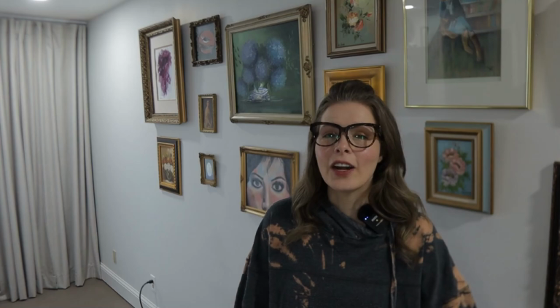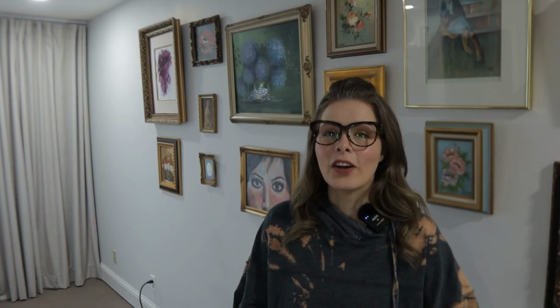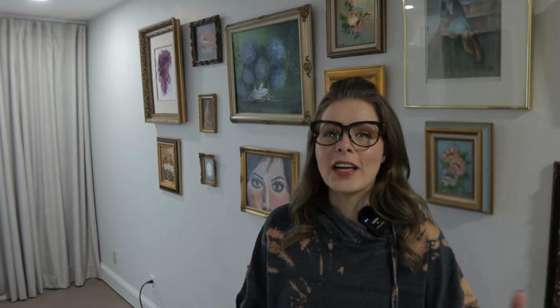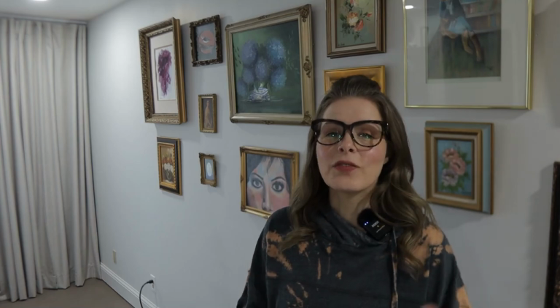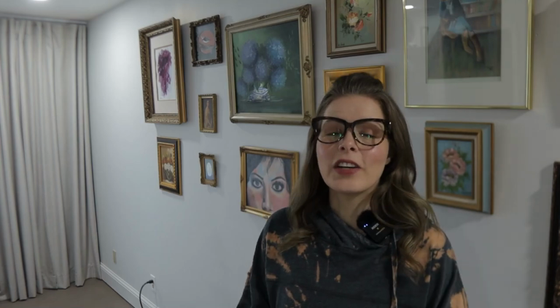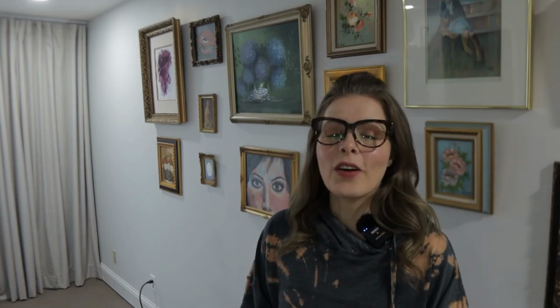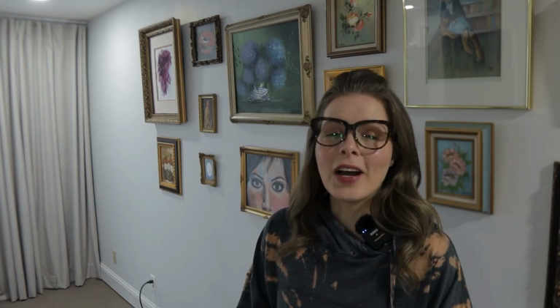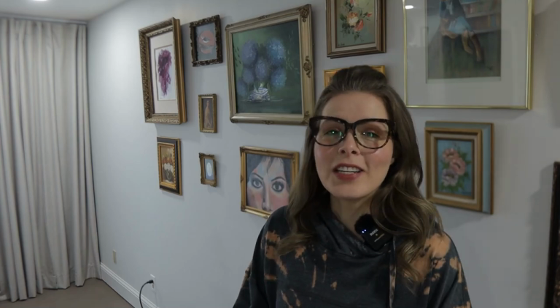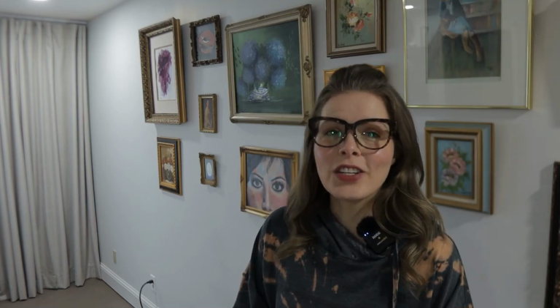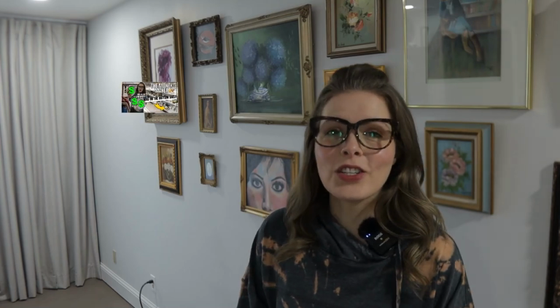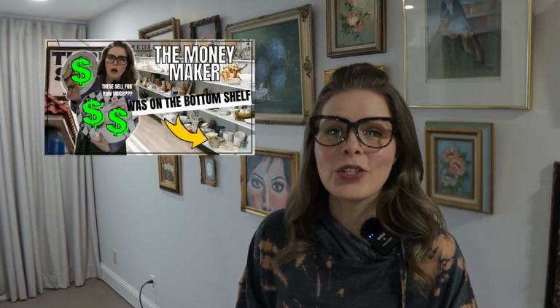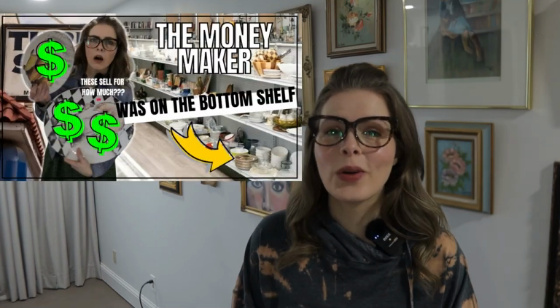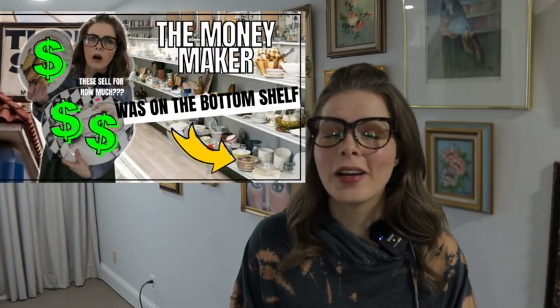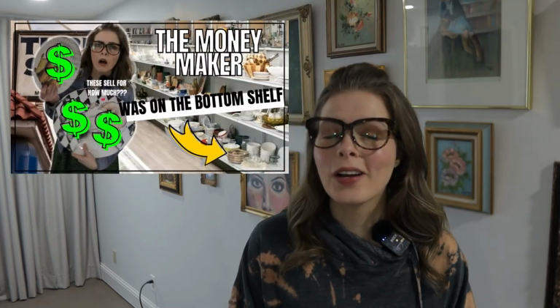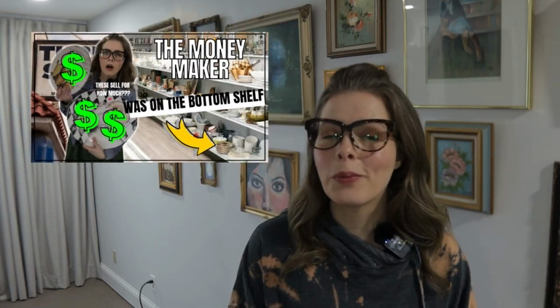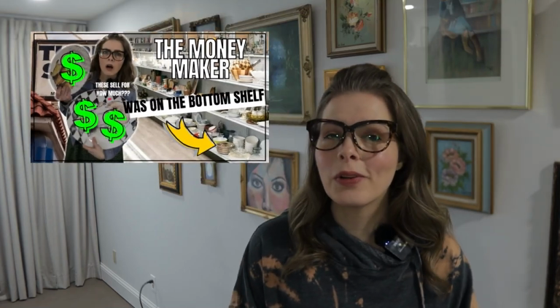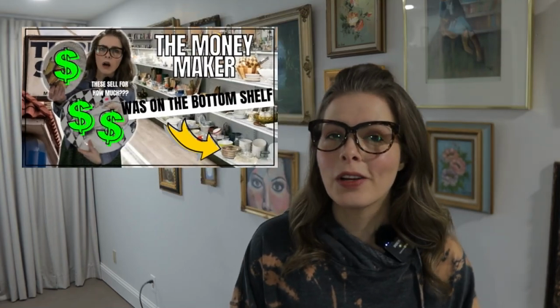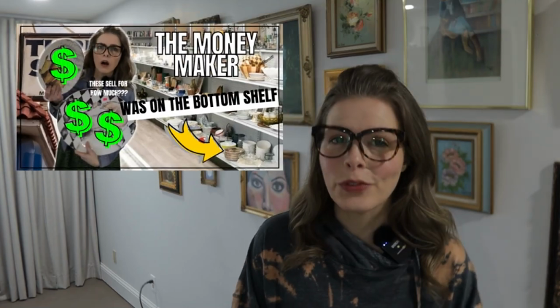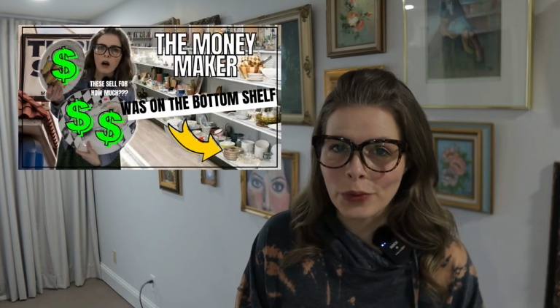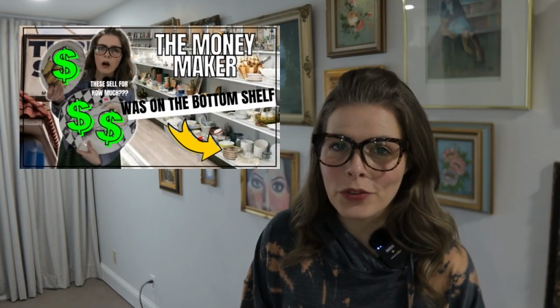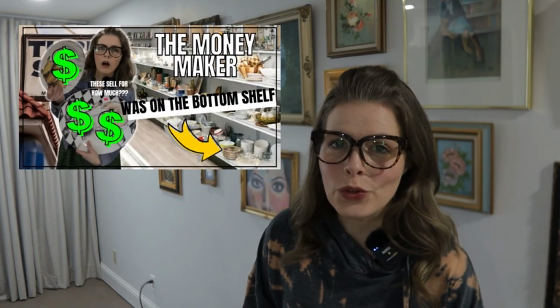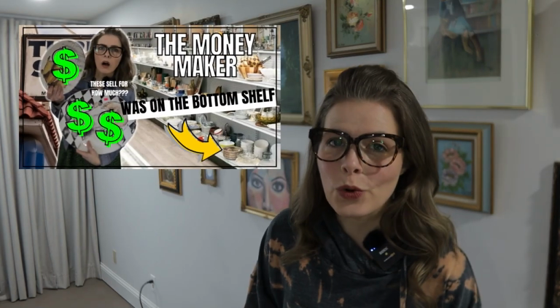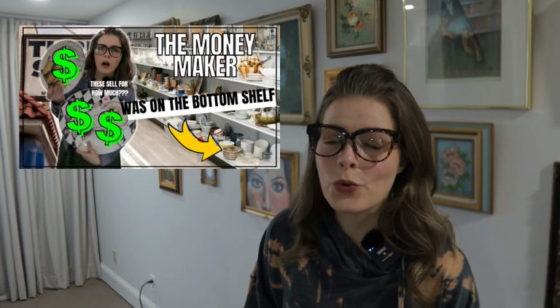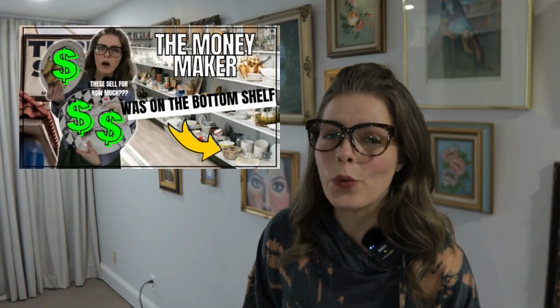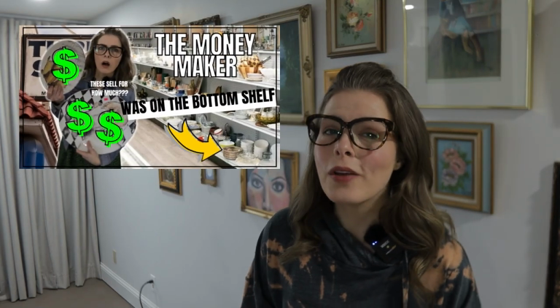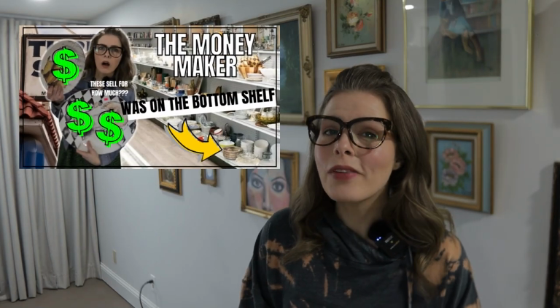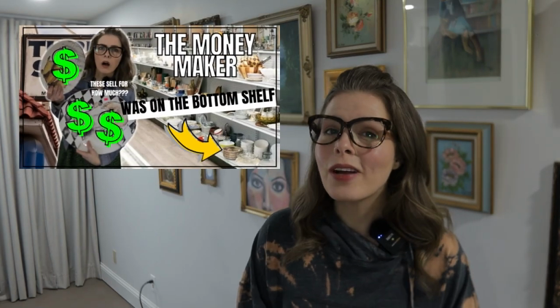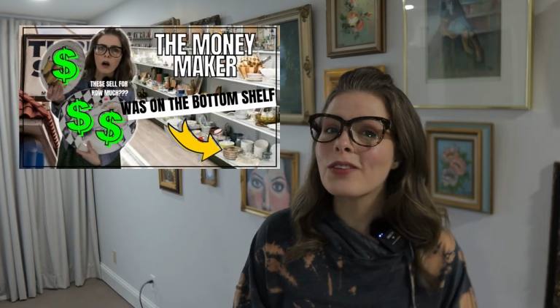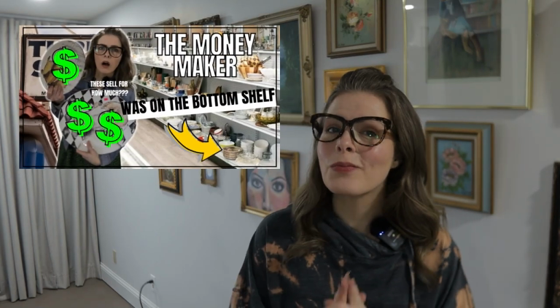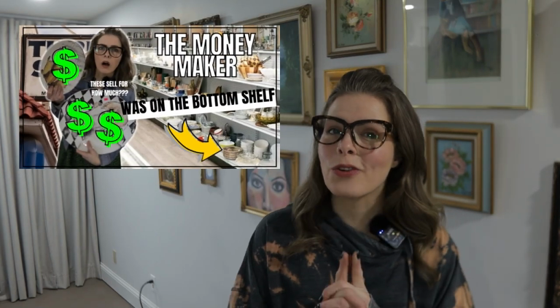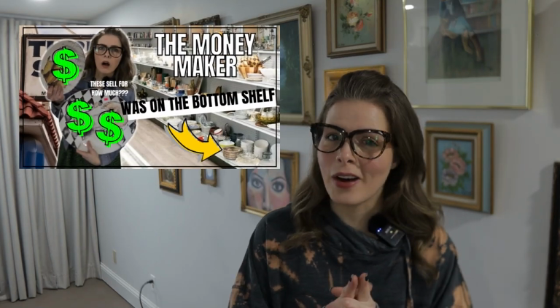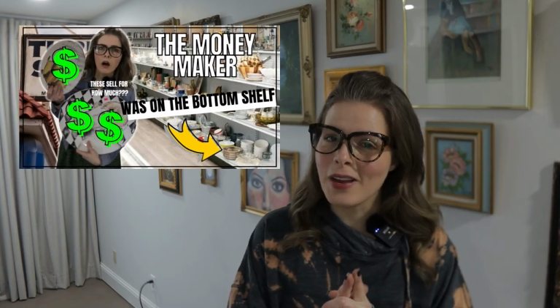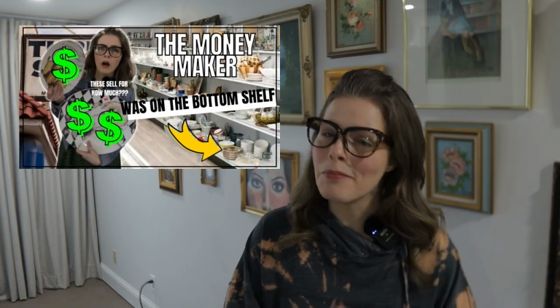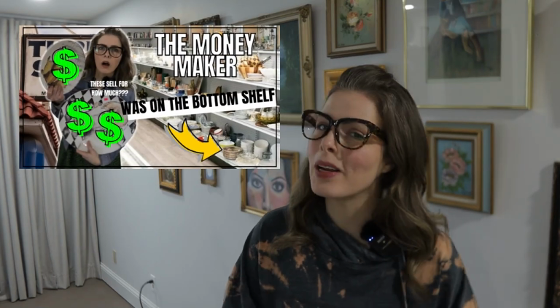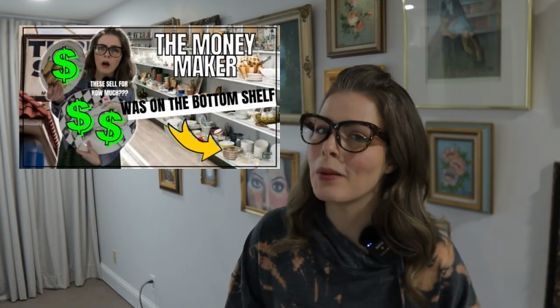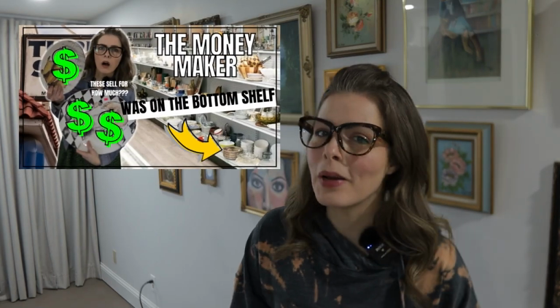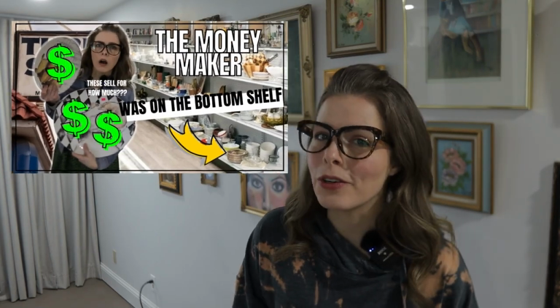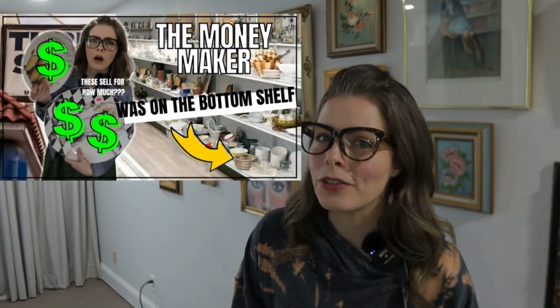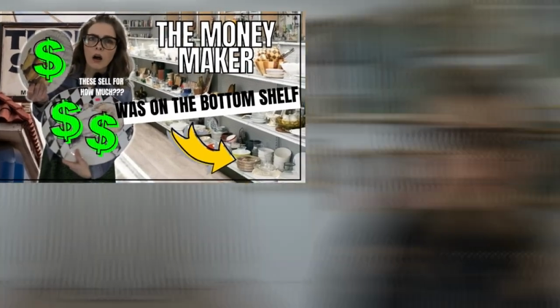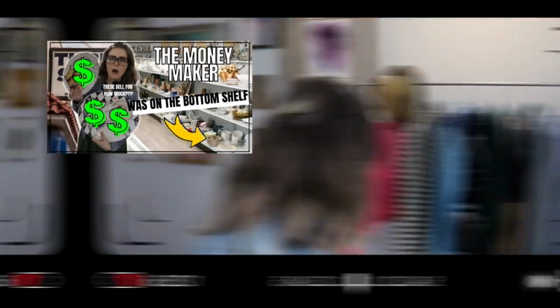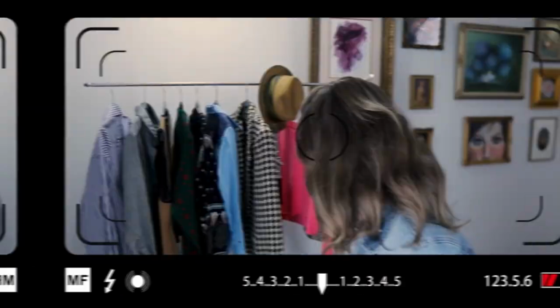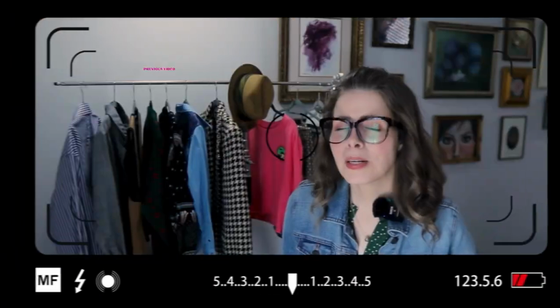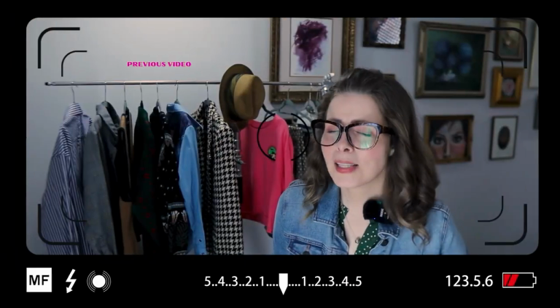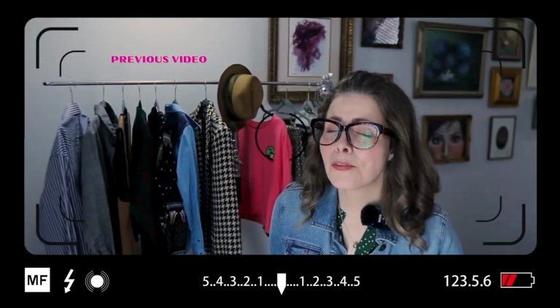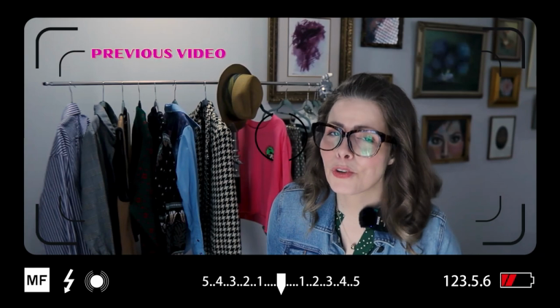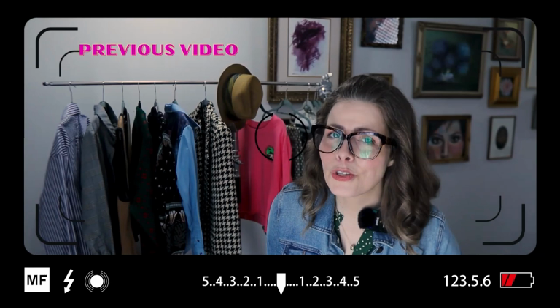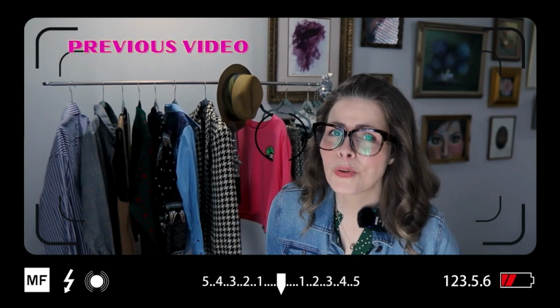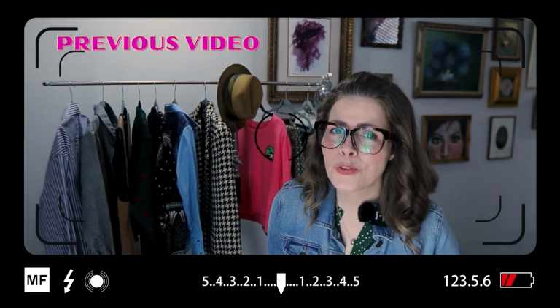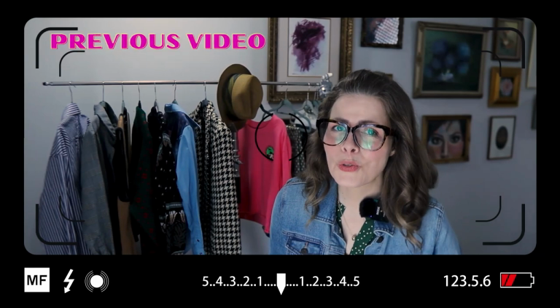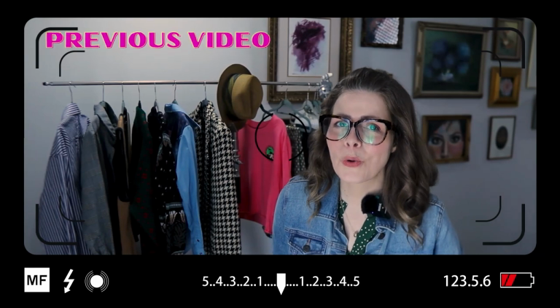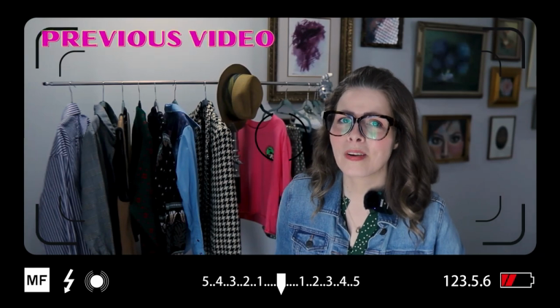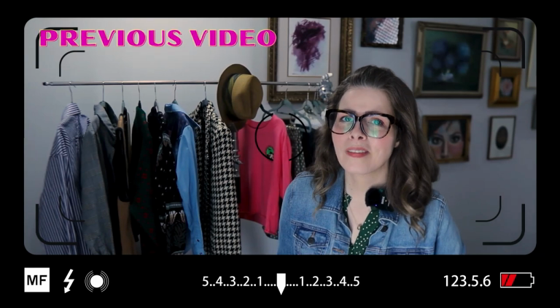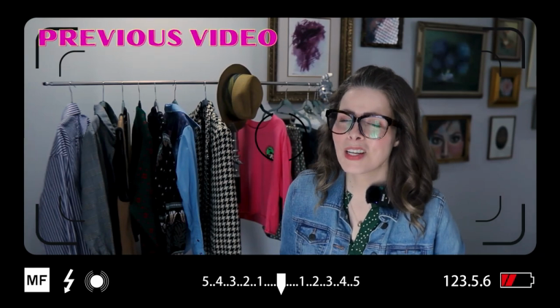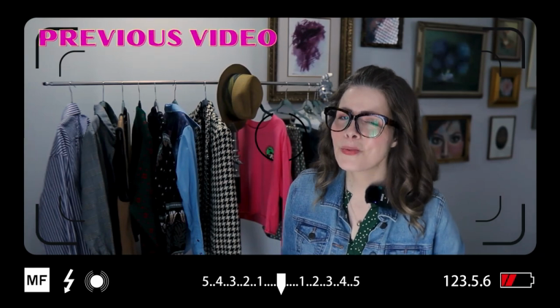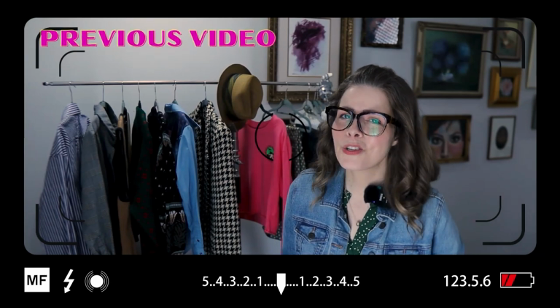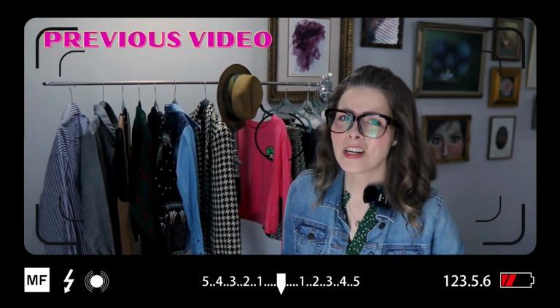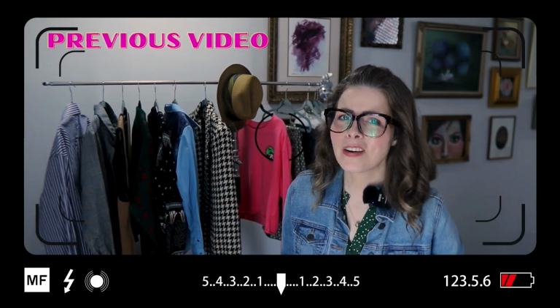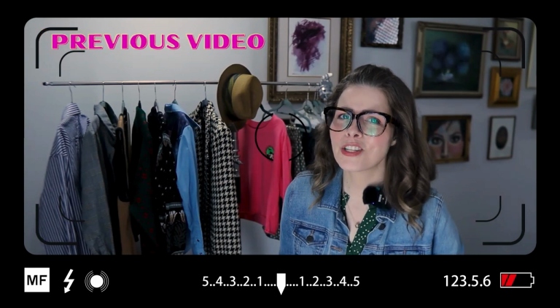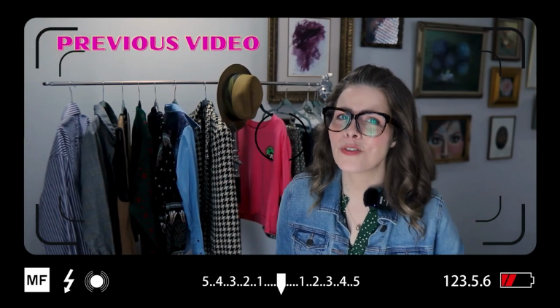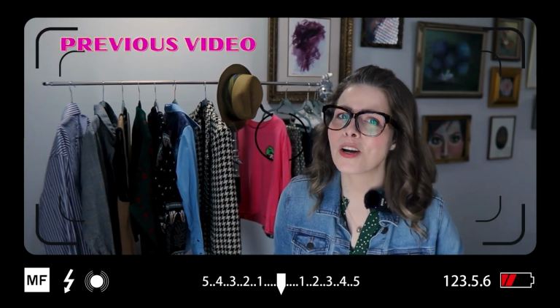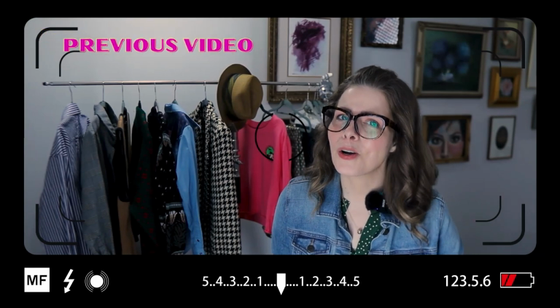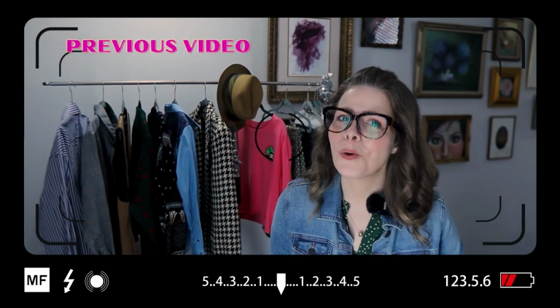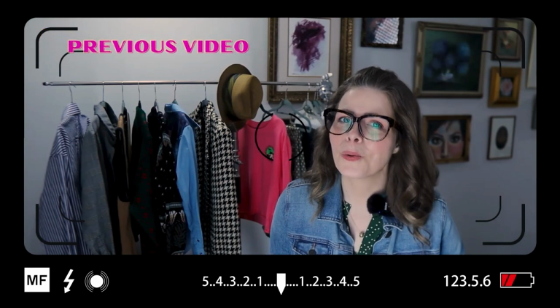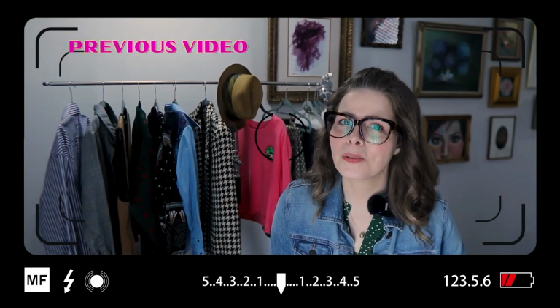In our last video, I took us to a couple of thrift stores where we found some great money makers. But at that first thrift store, that's where Sherry struck gold.